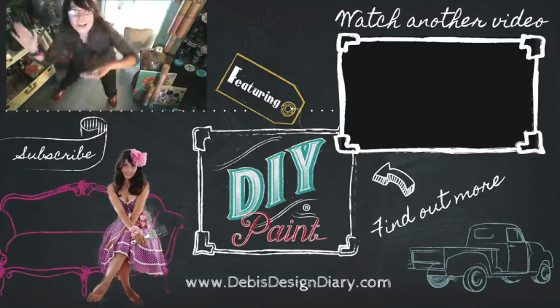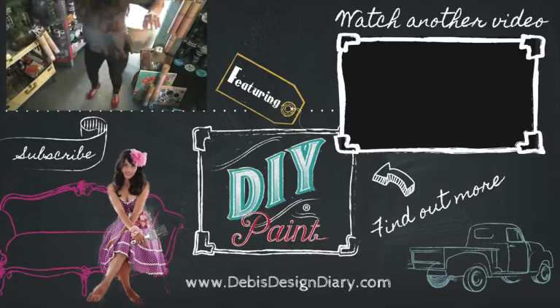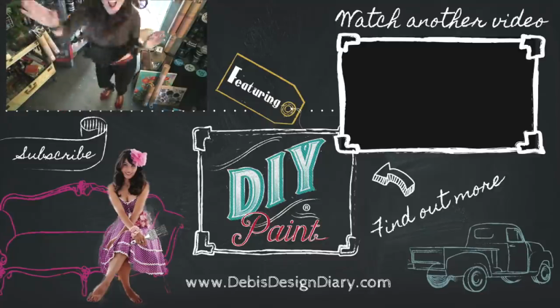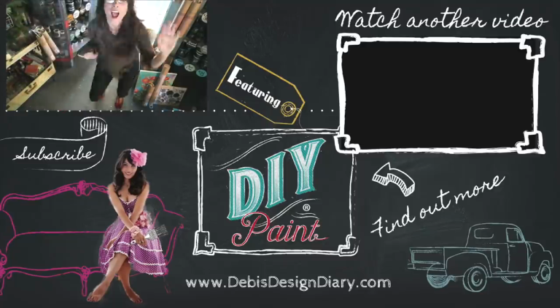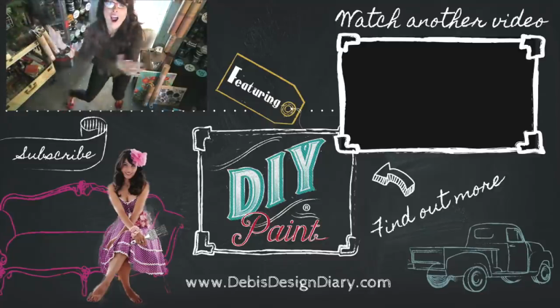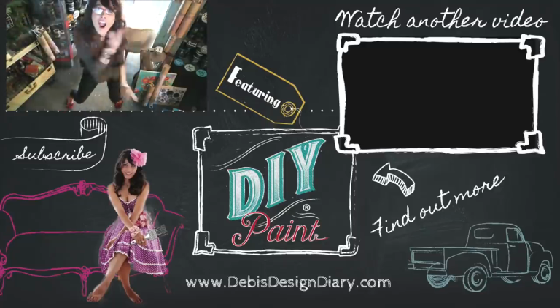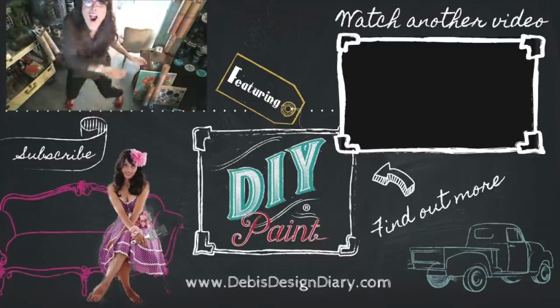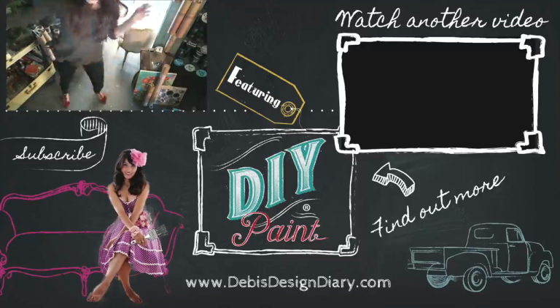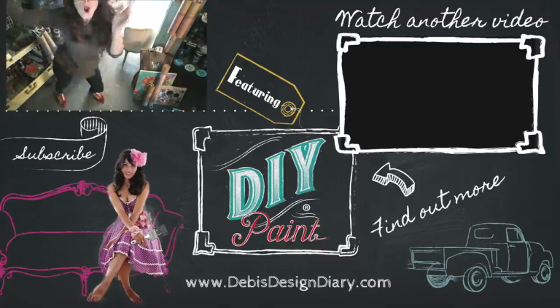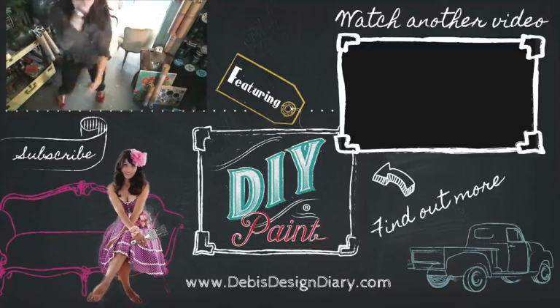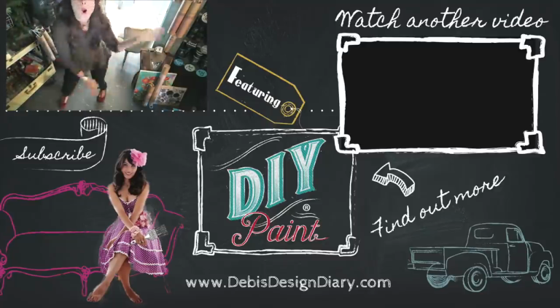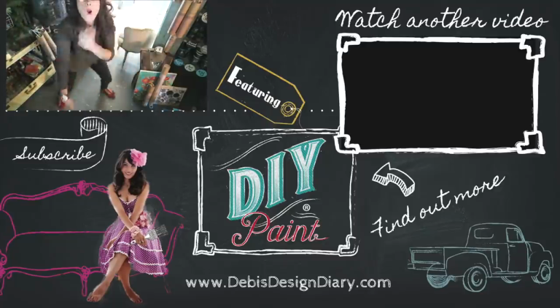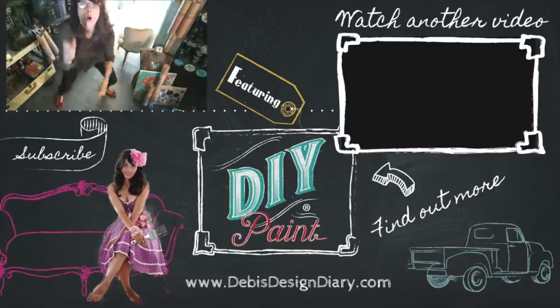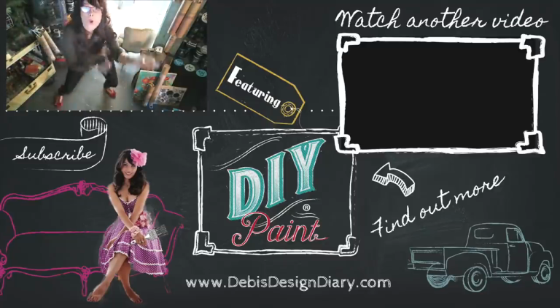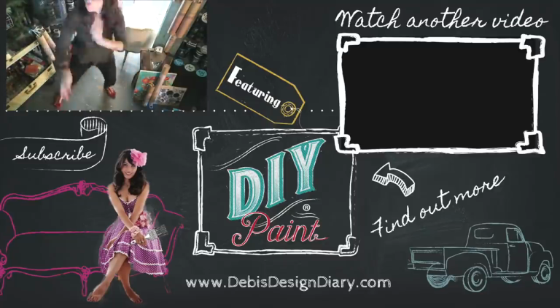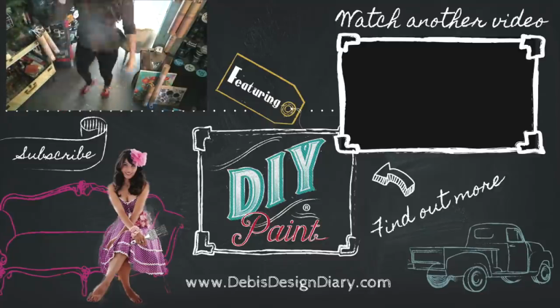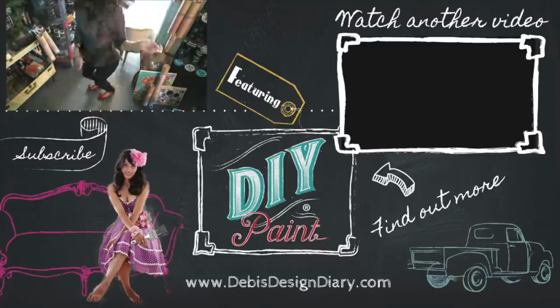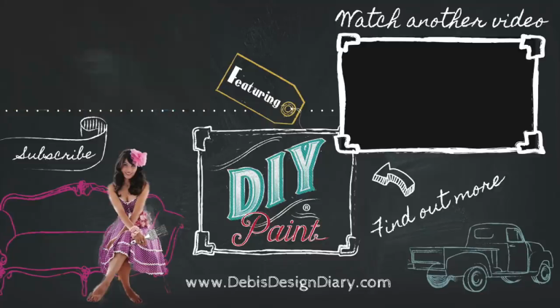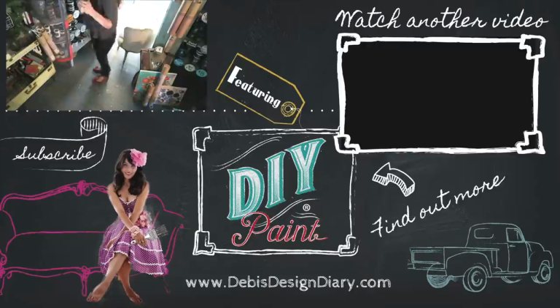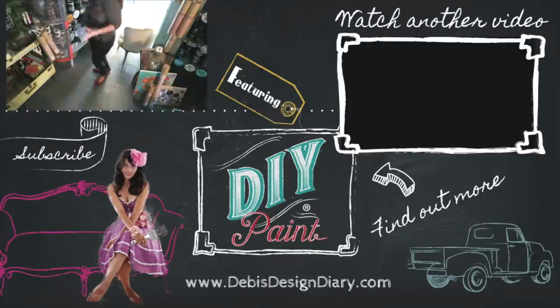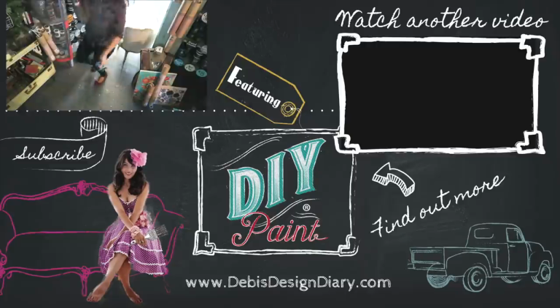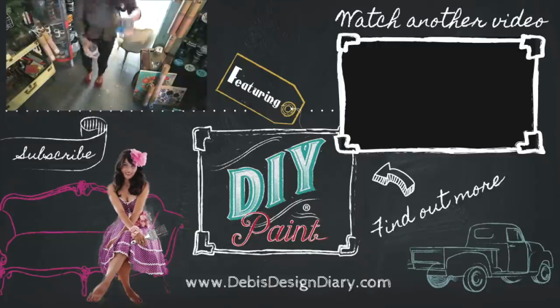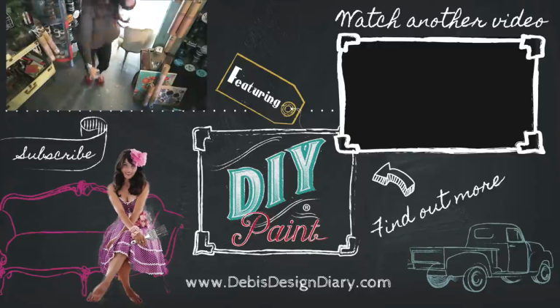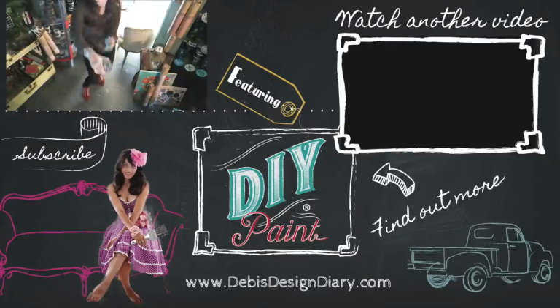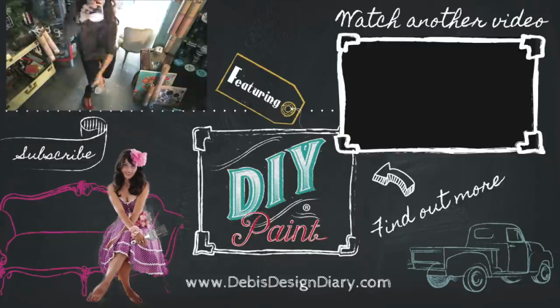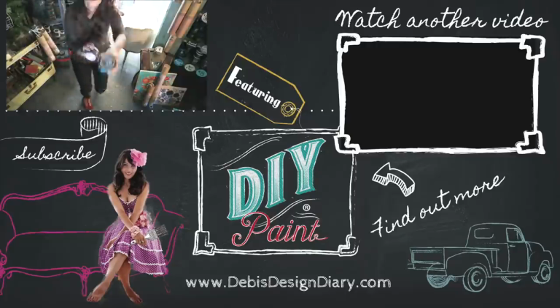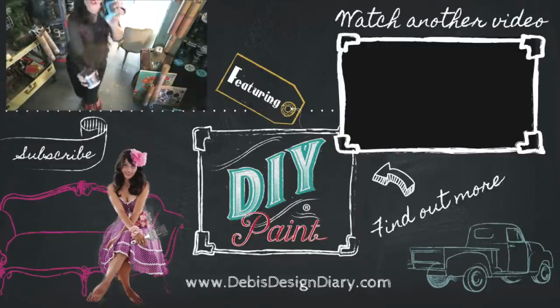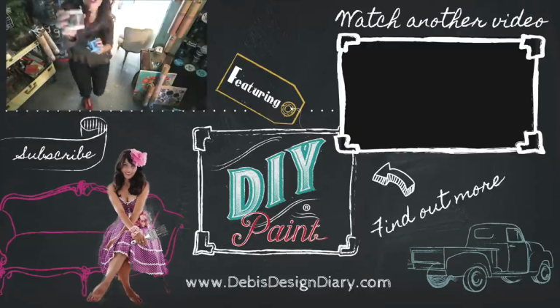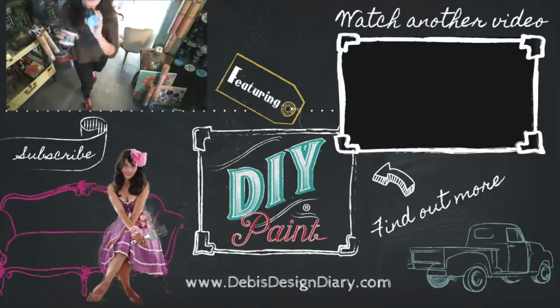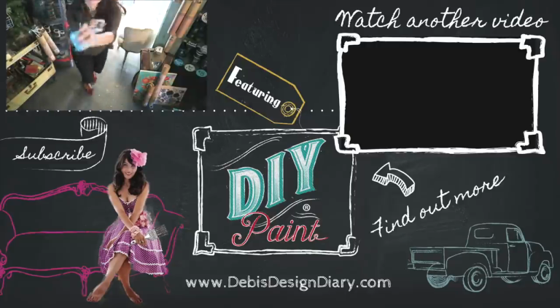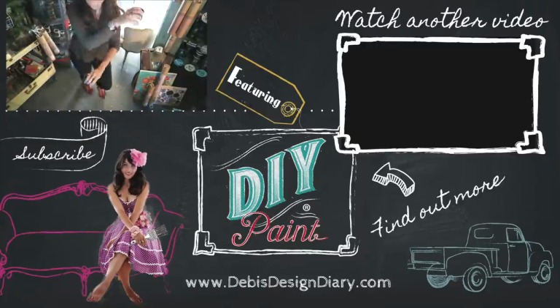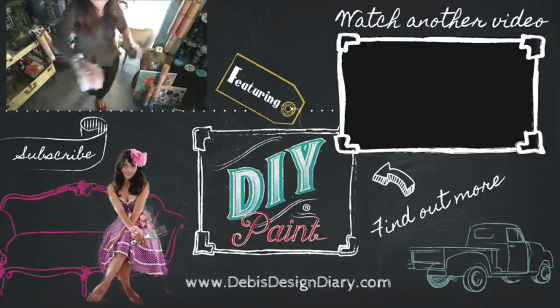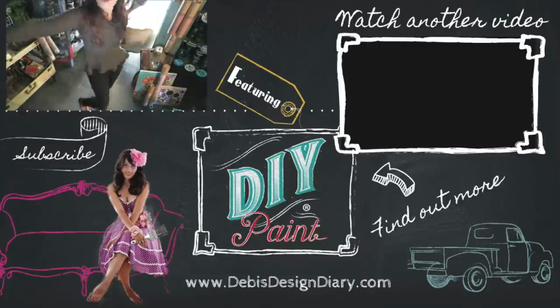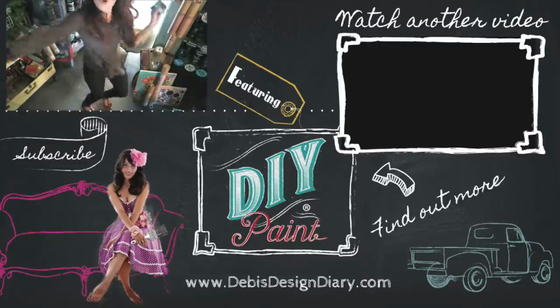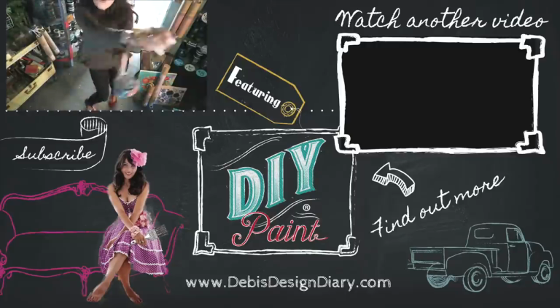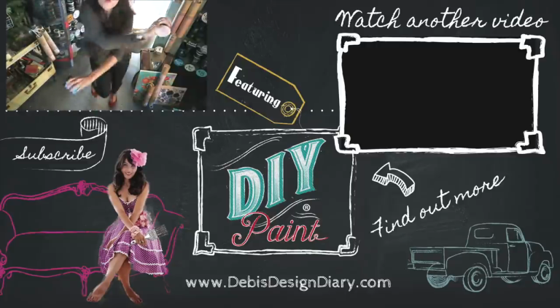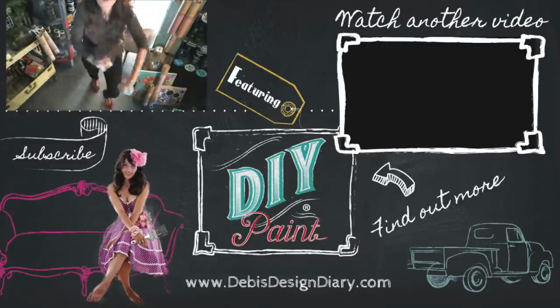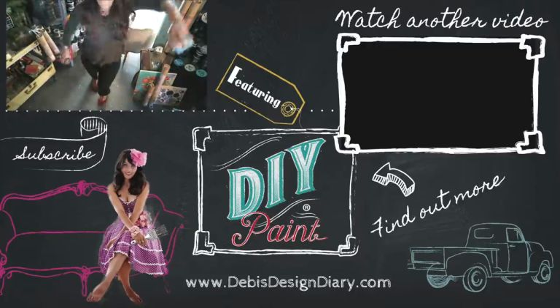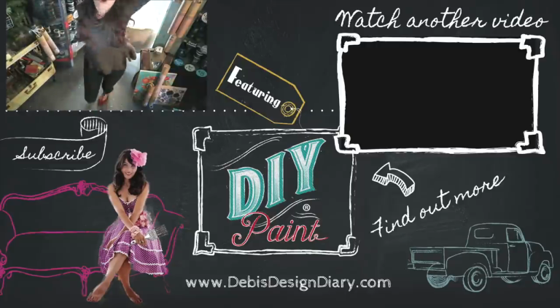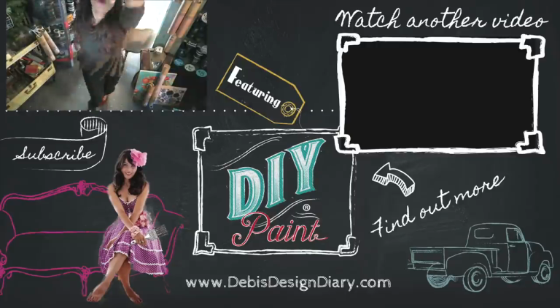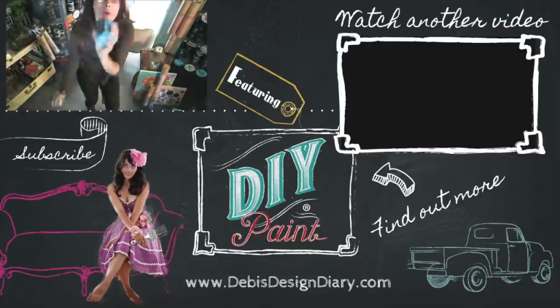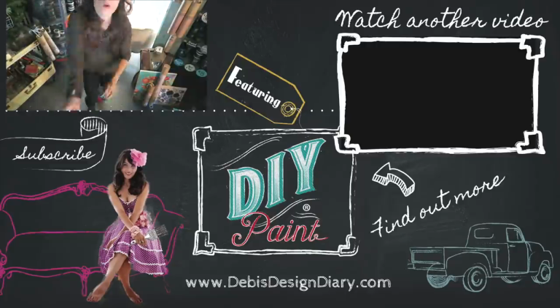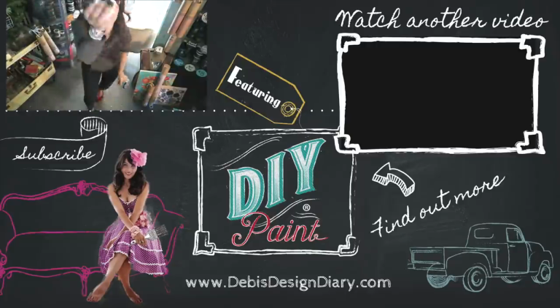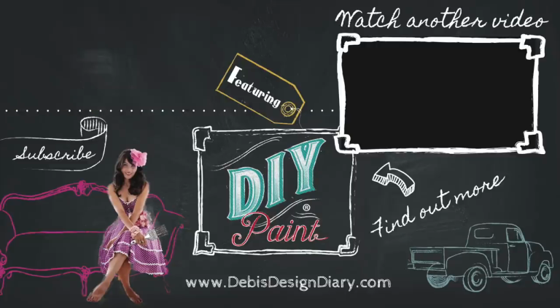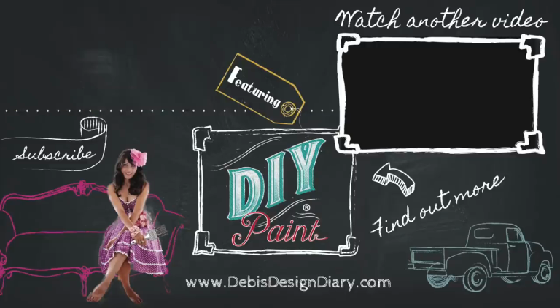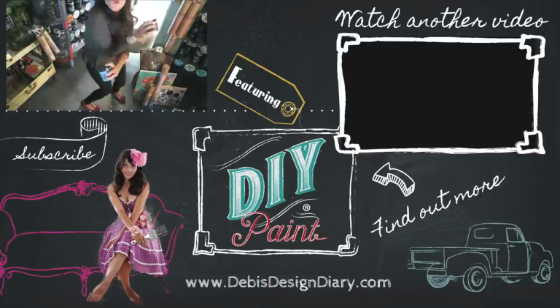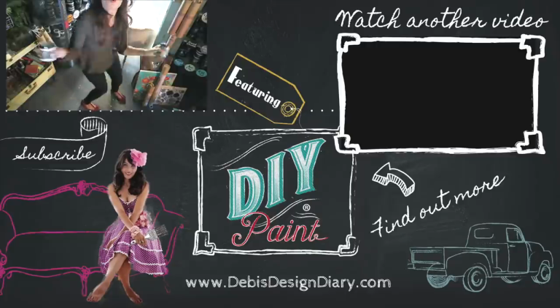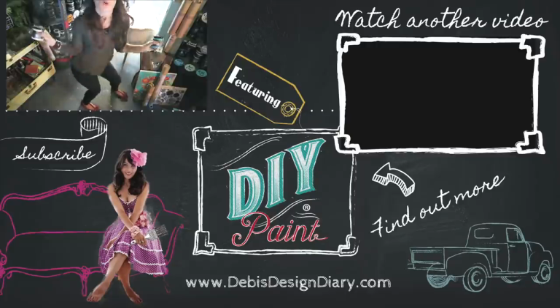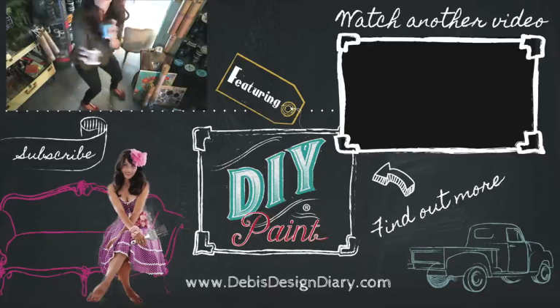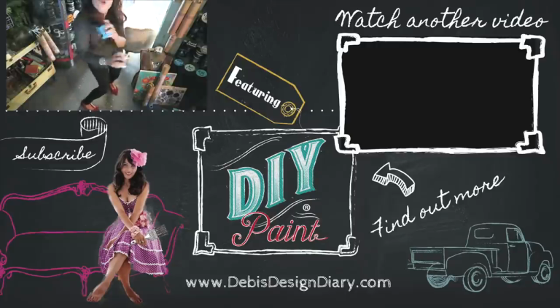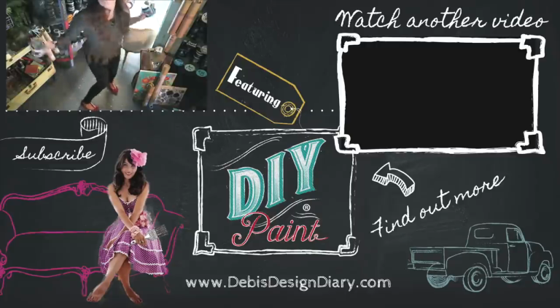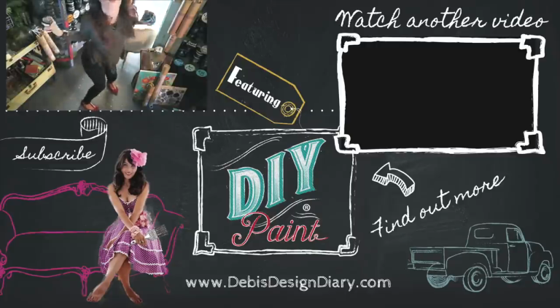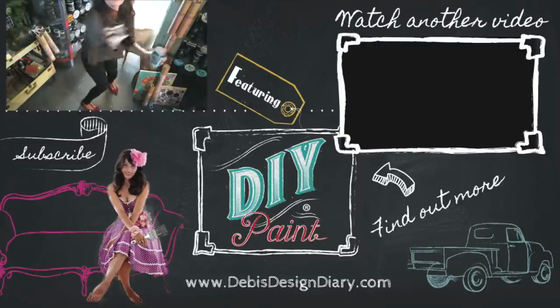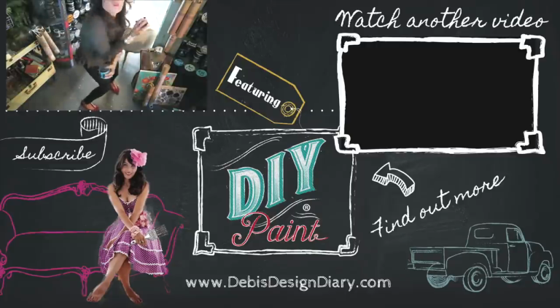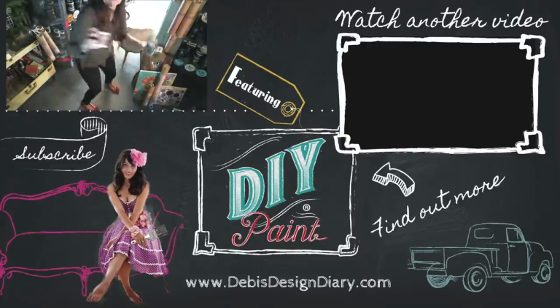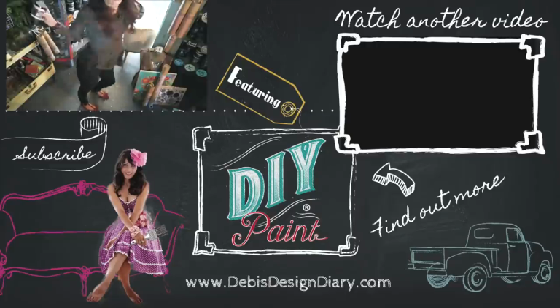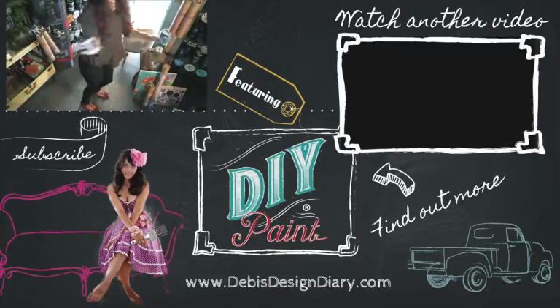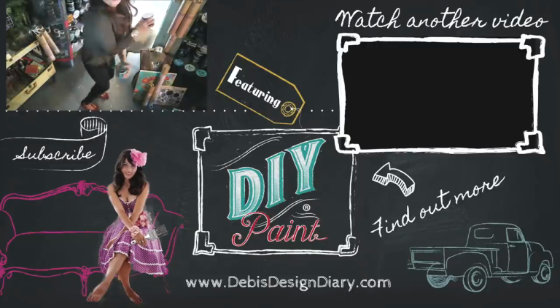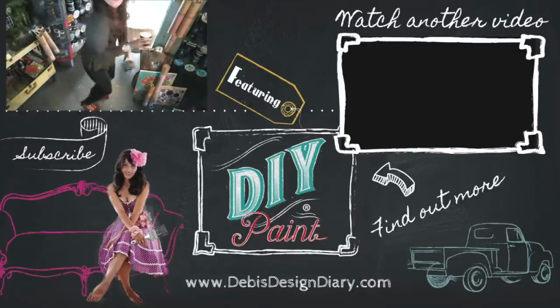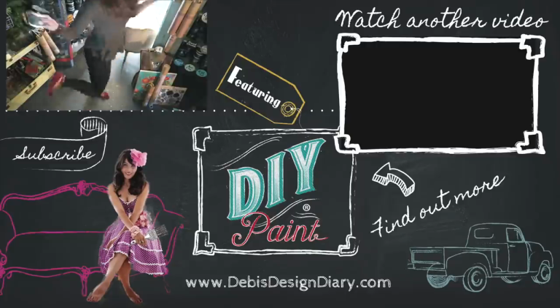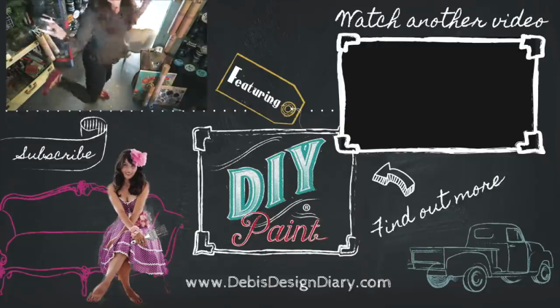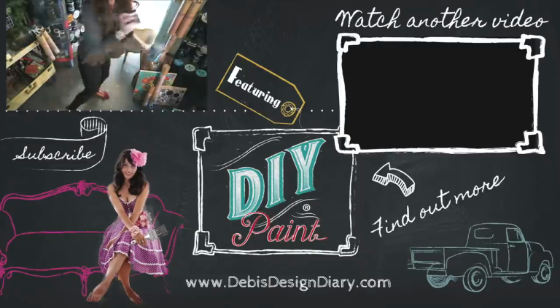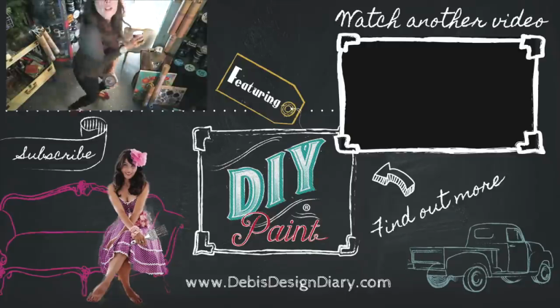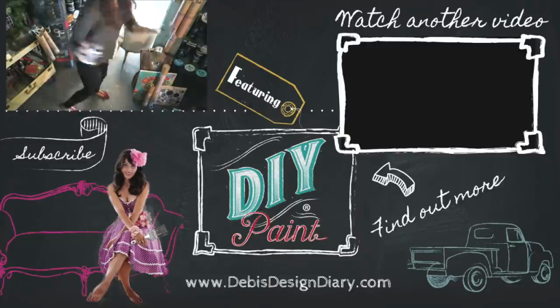To find DIY paint in your area or to sell DIY products in your store, click the link below. Thanks for watching.